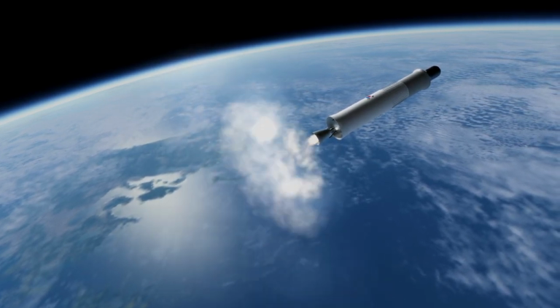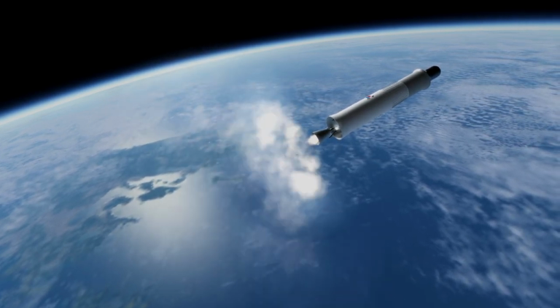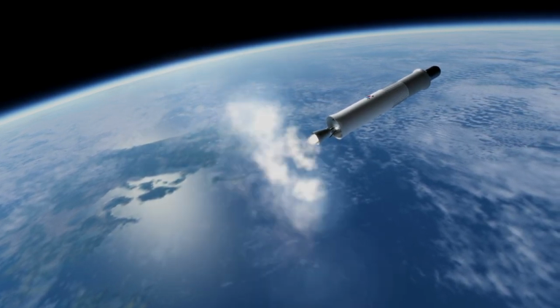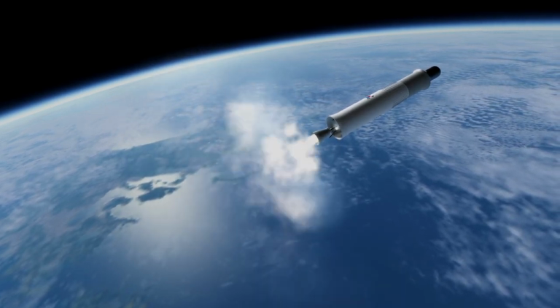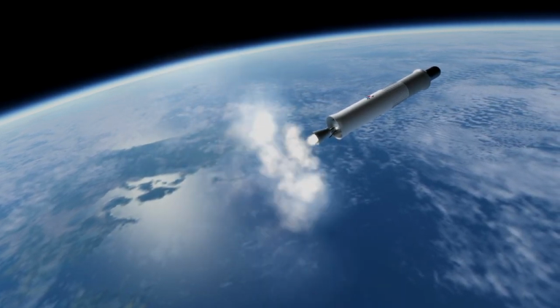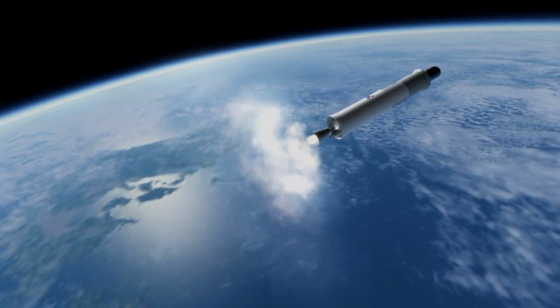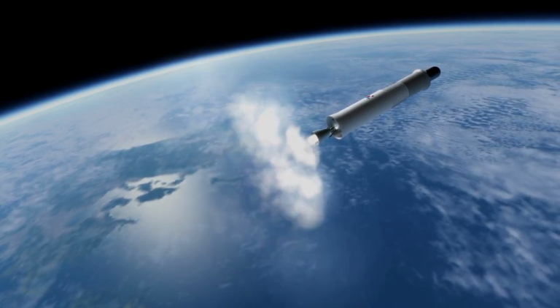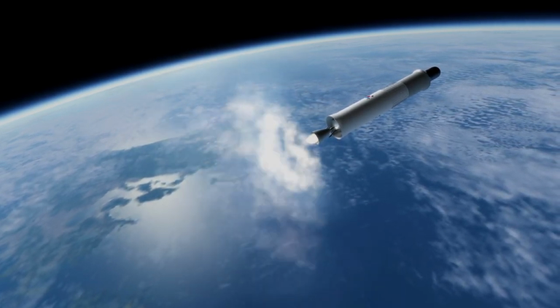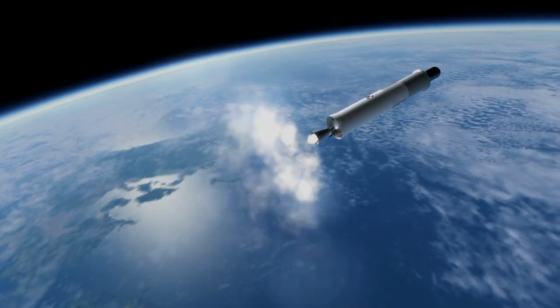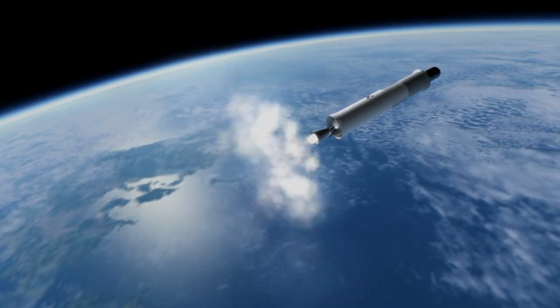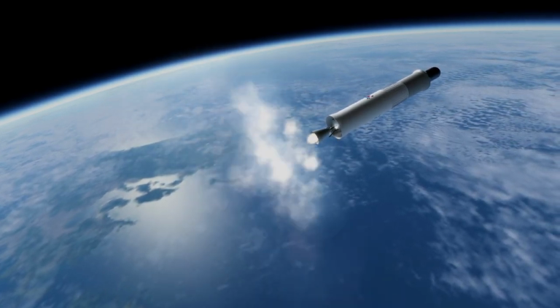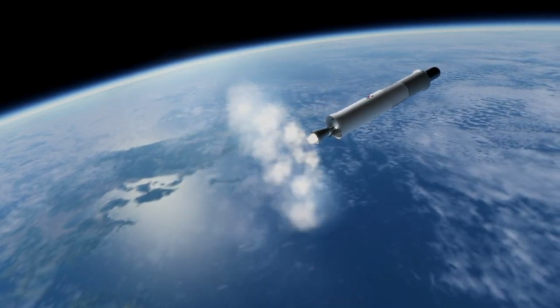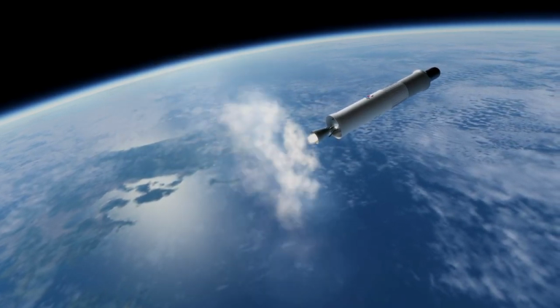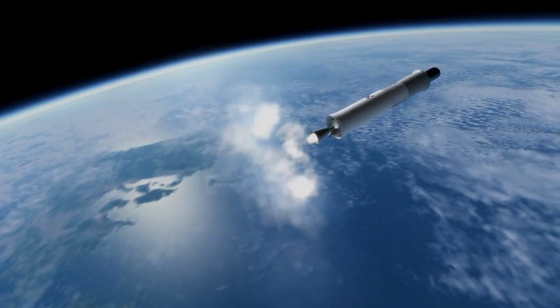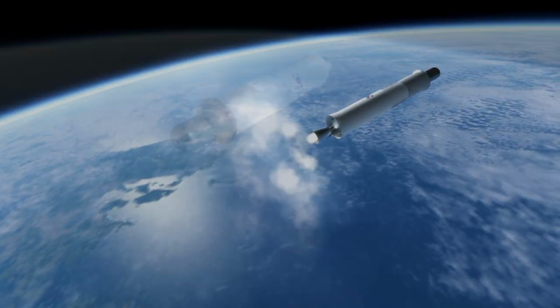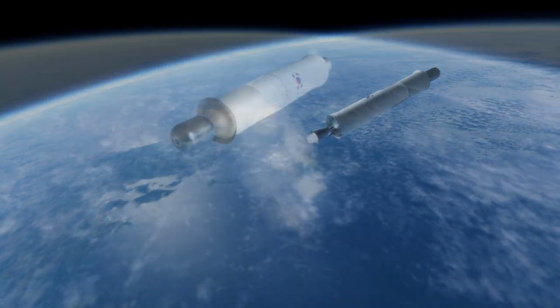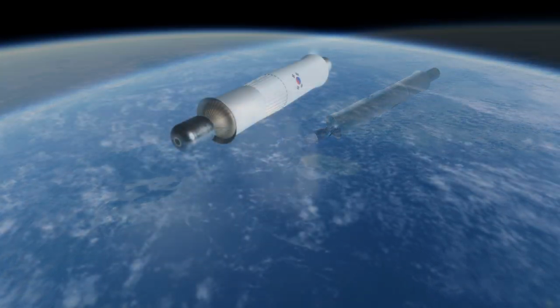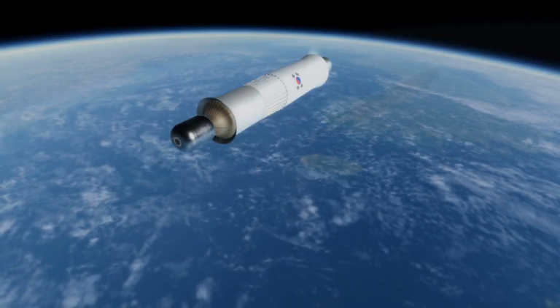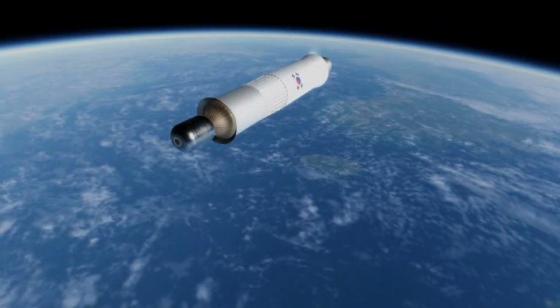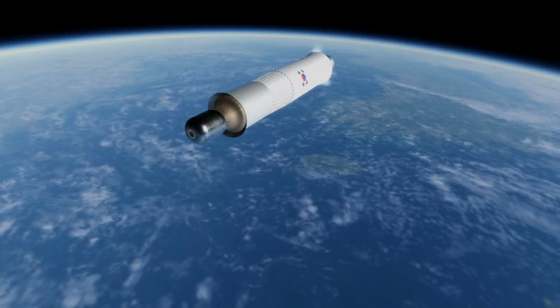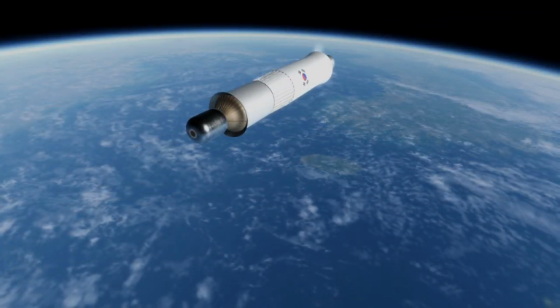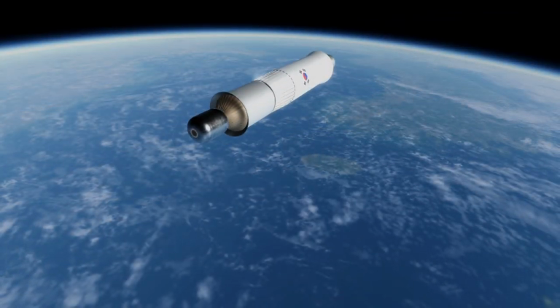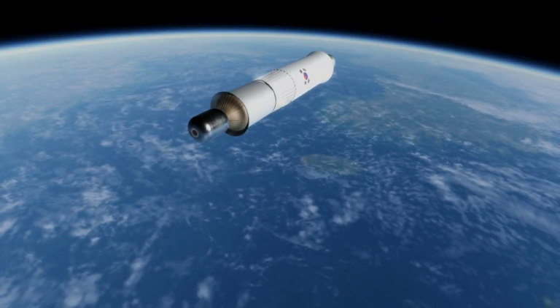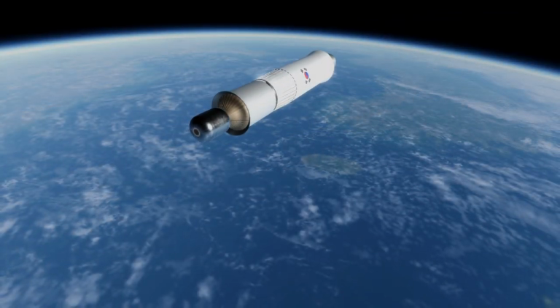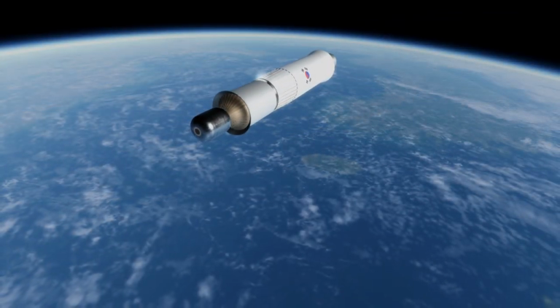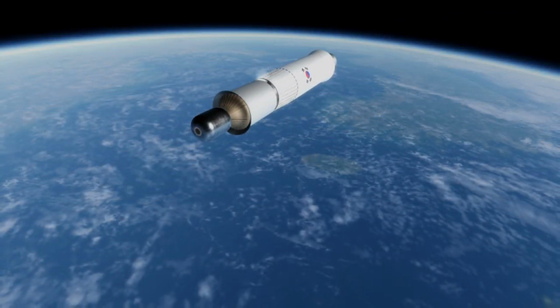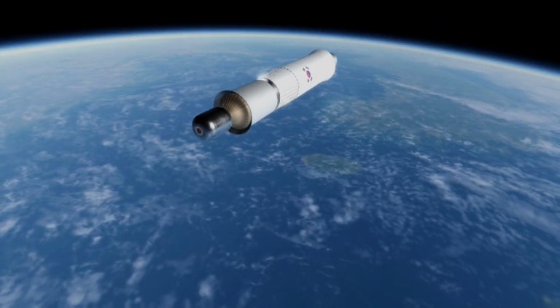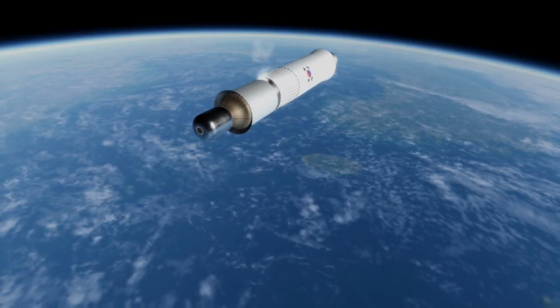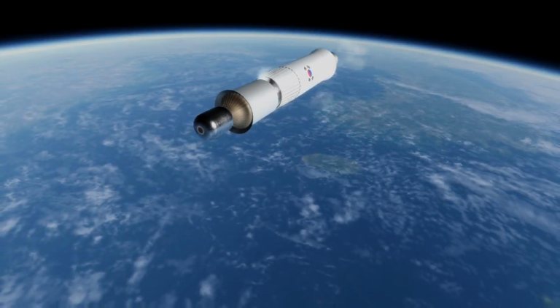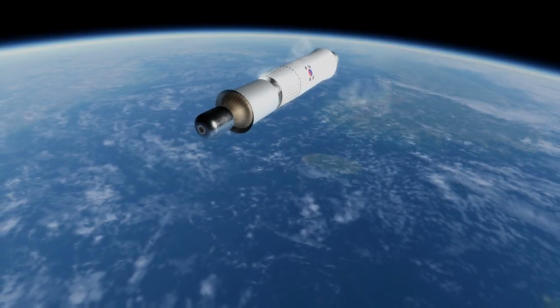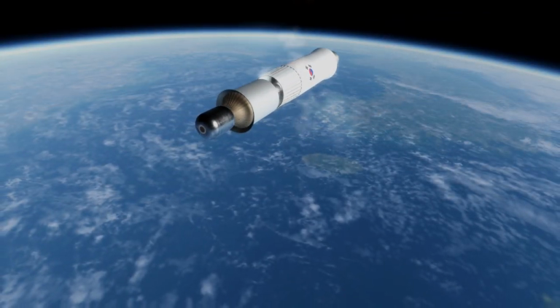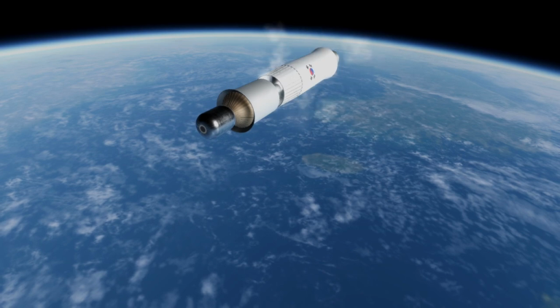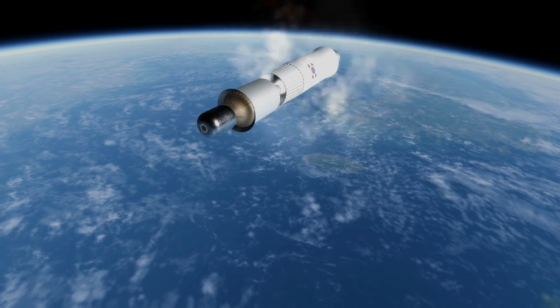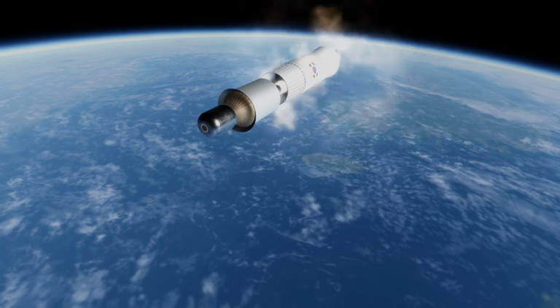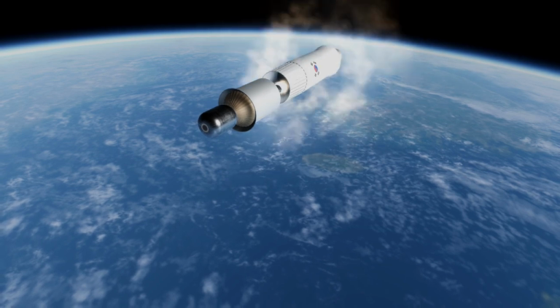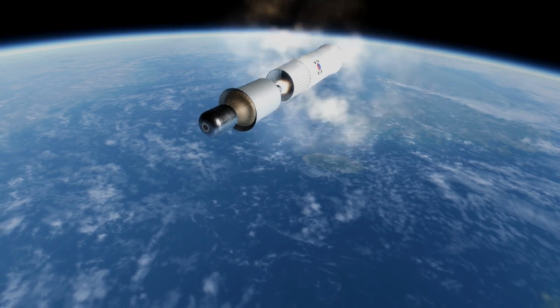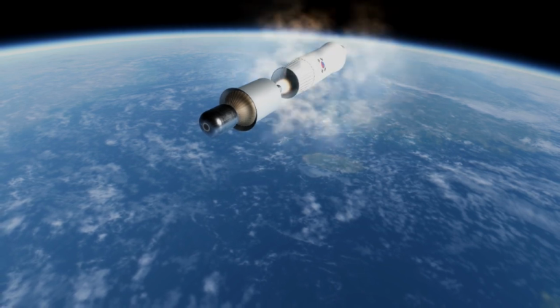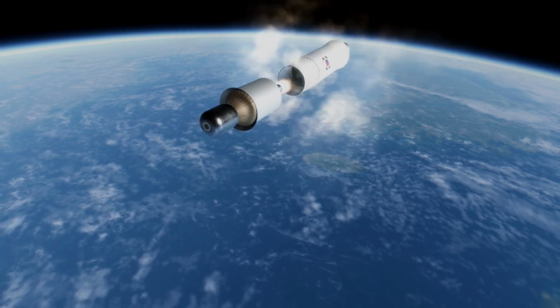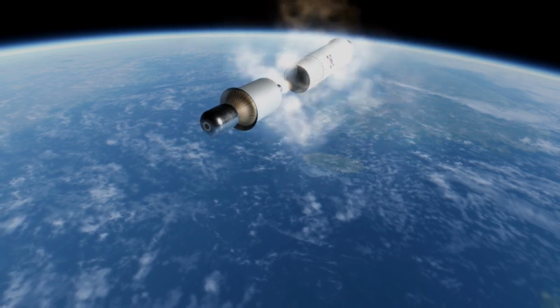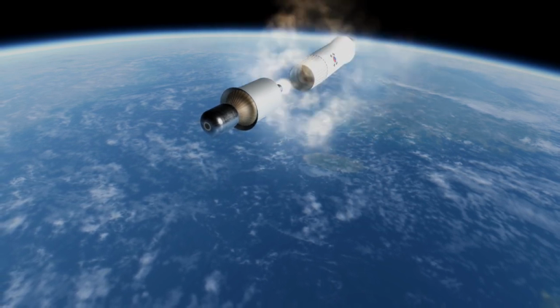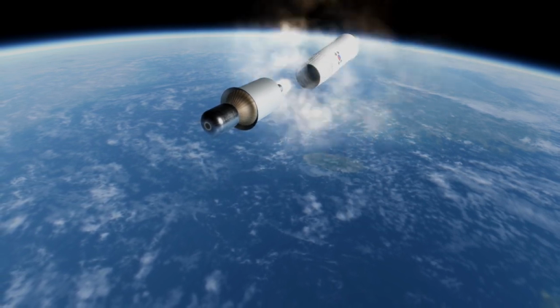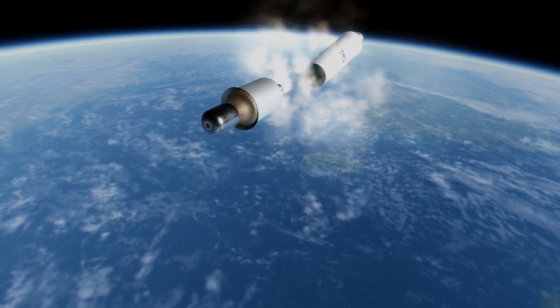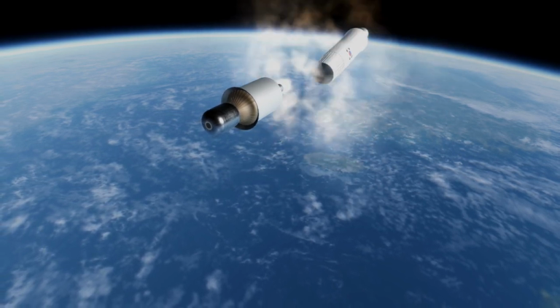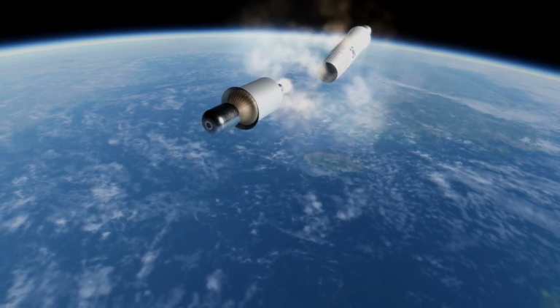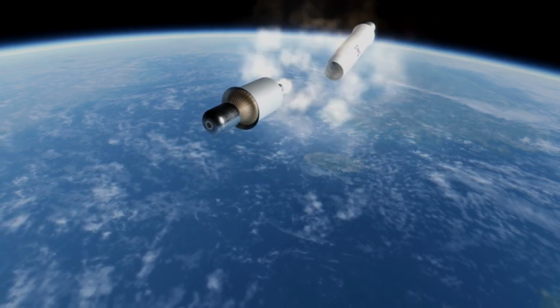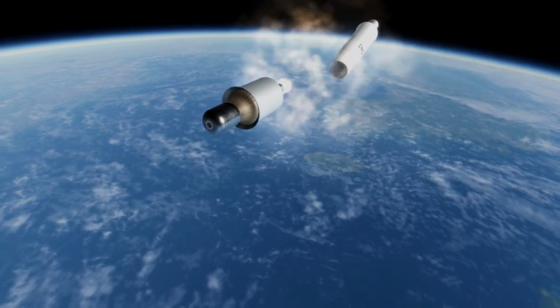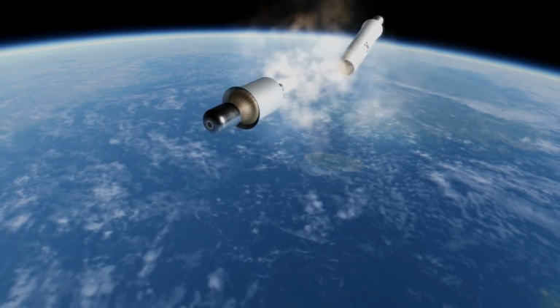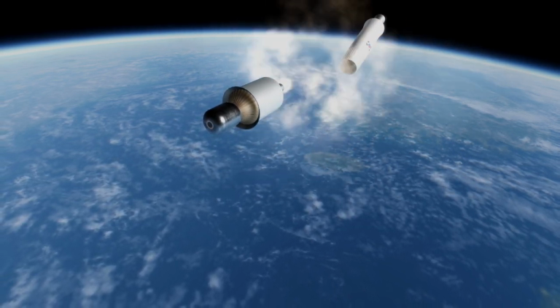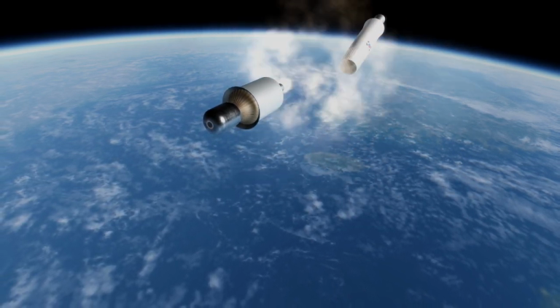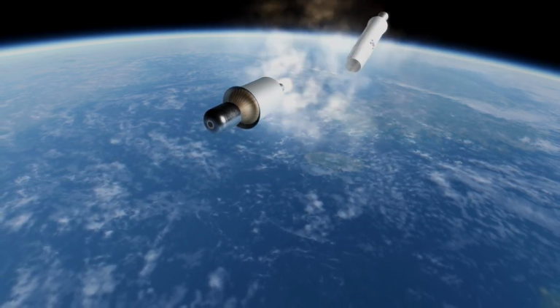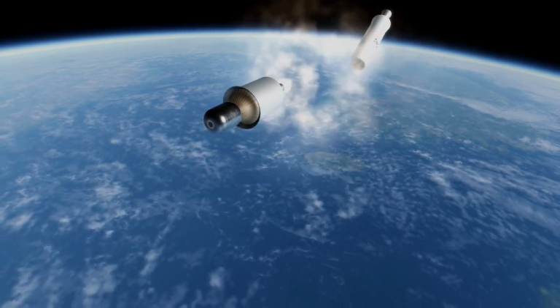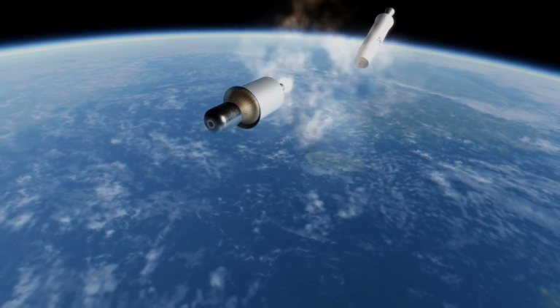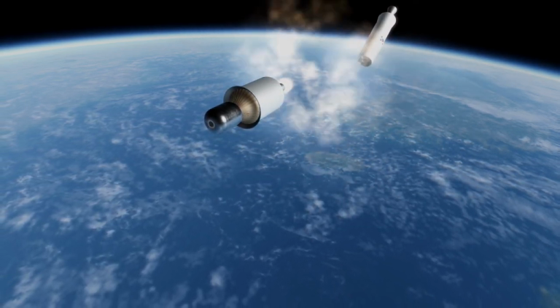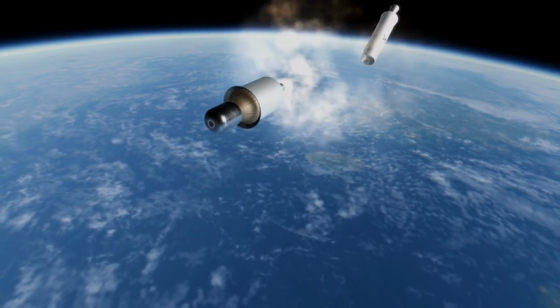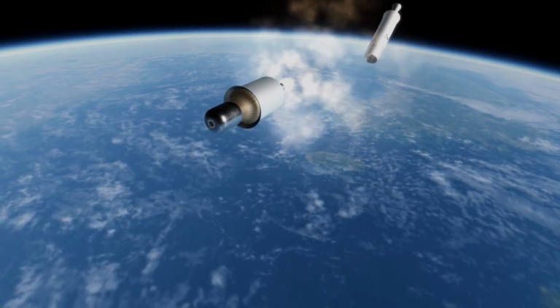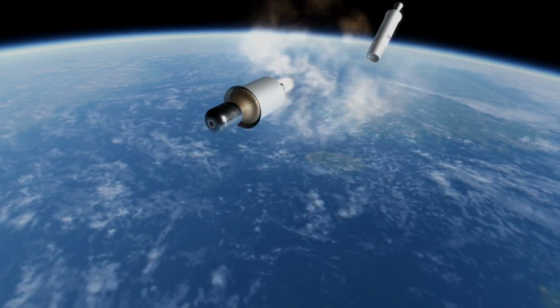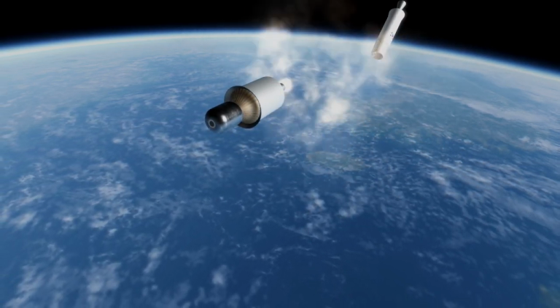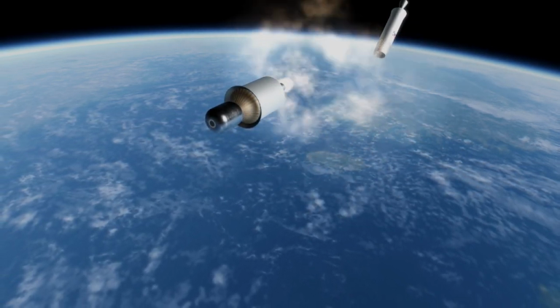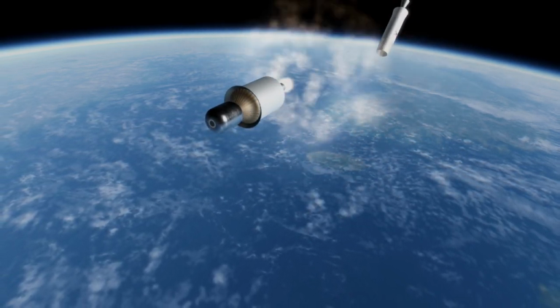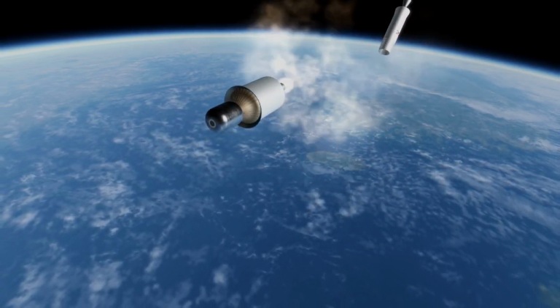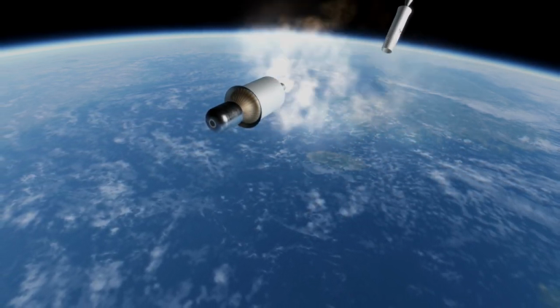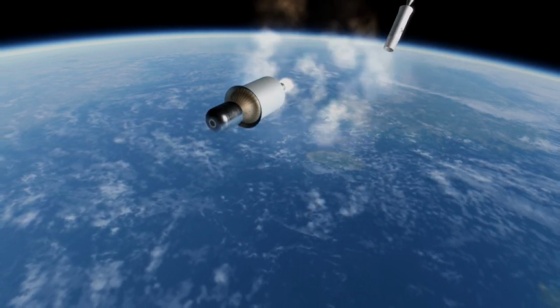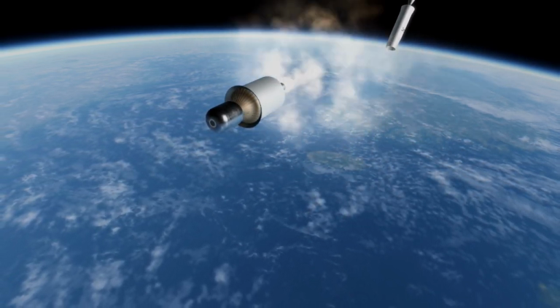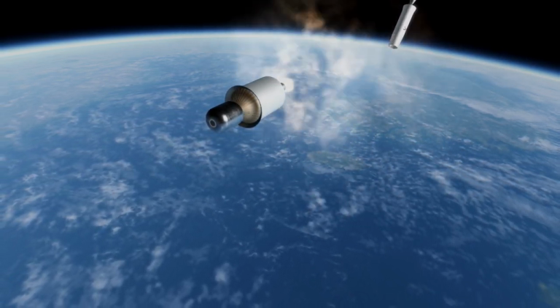Because of the proximity of neighboring countries, the Nuri rocket will launch southward, and will mostly be used for polar and sun-synchronous orbits.